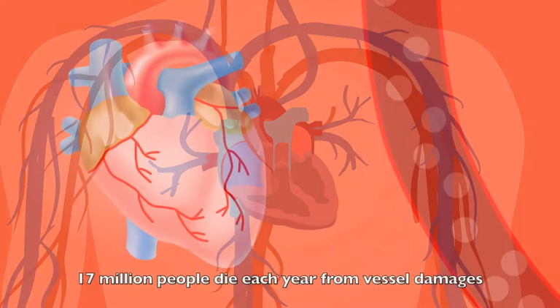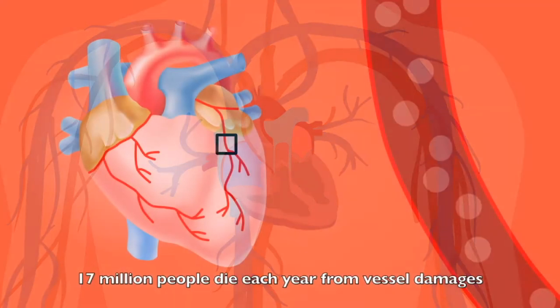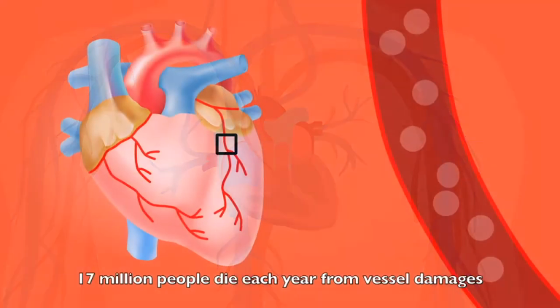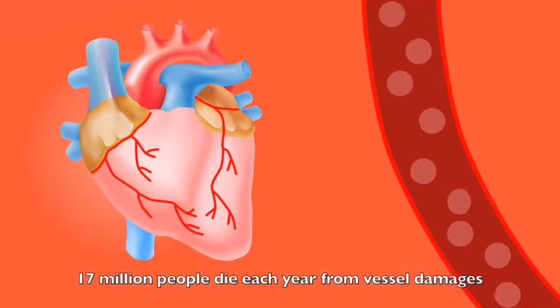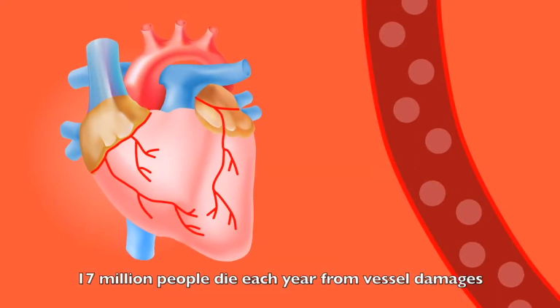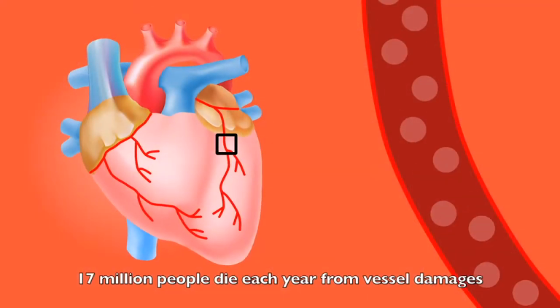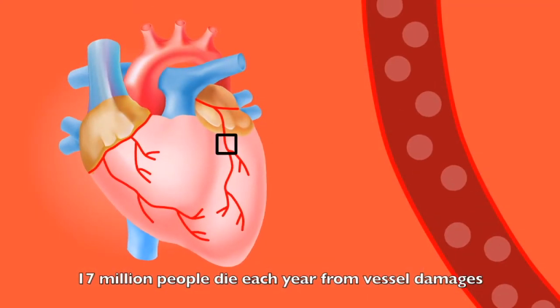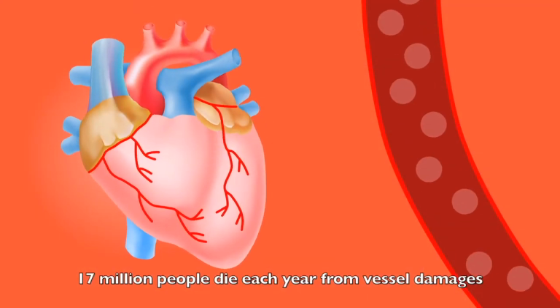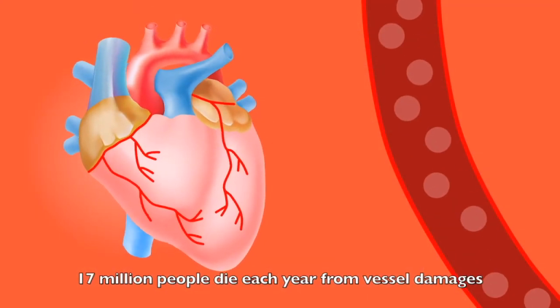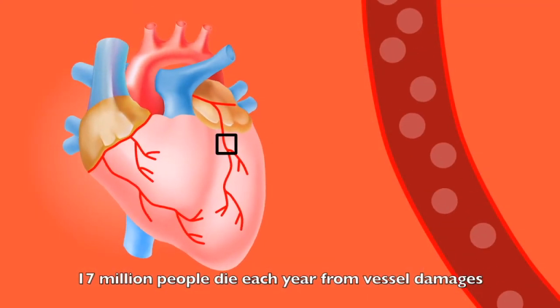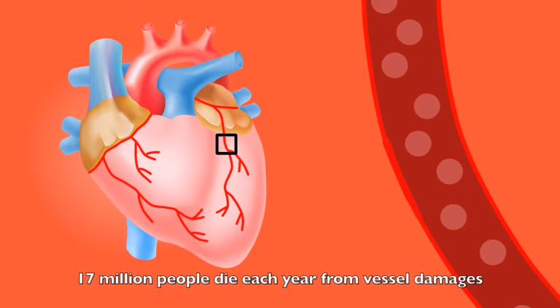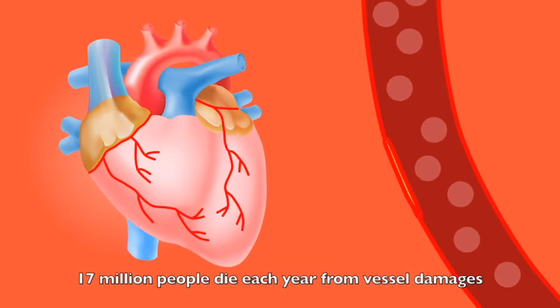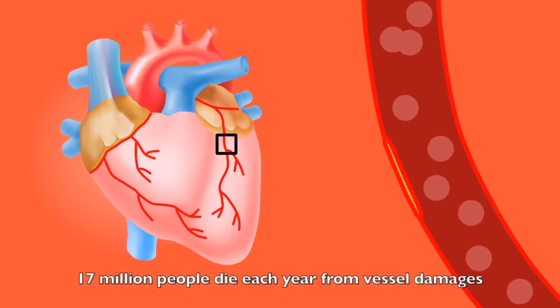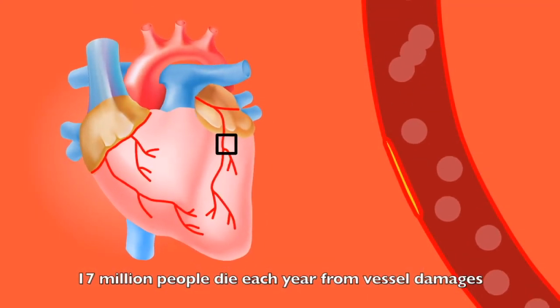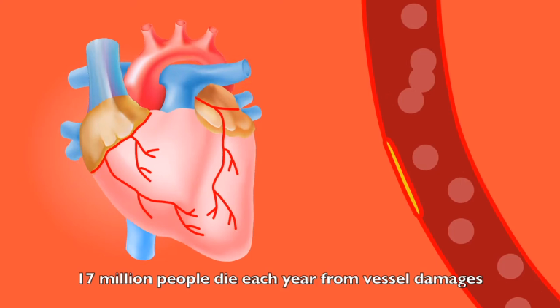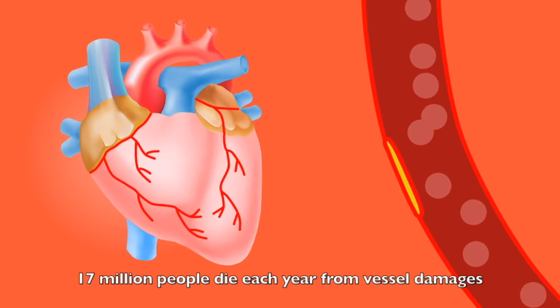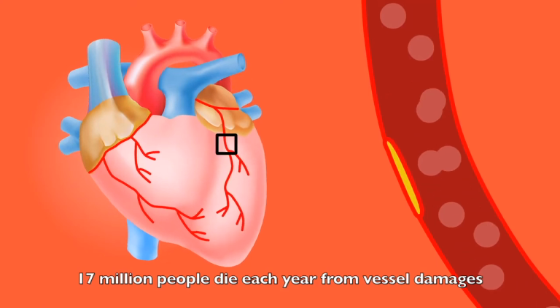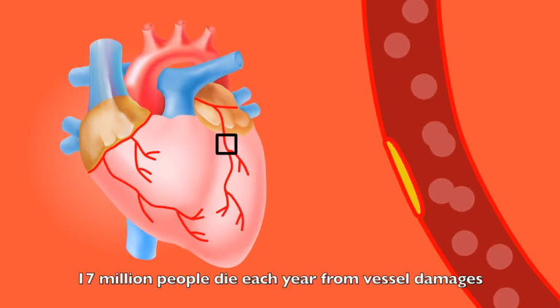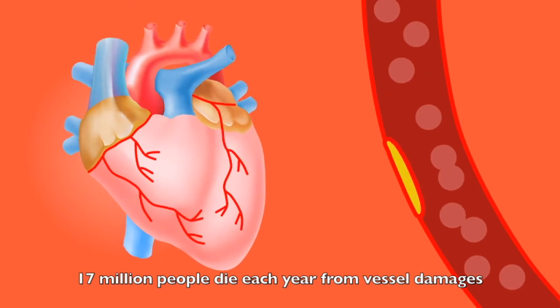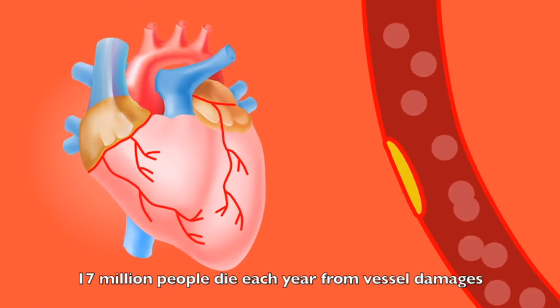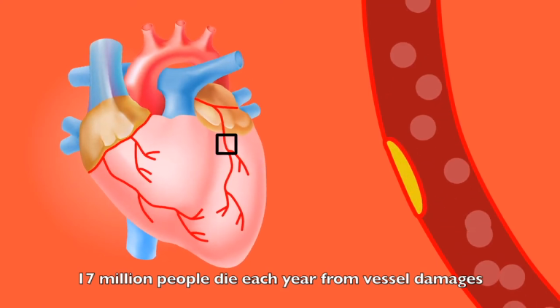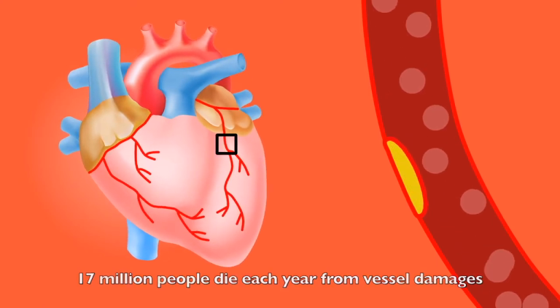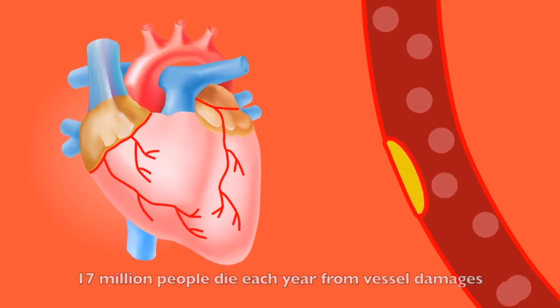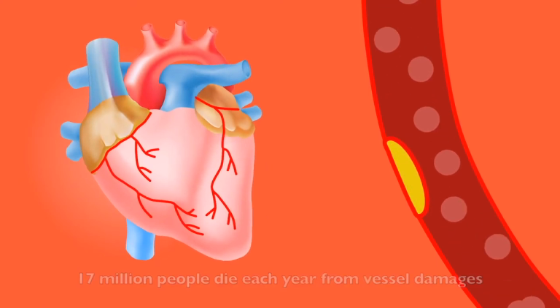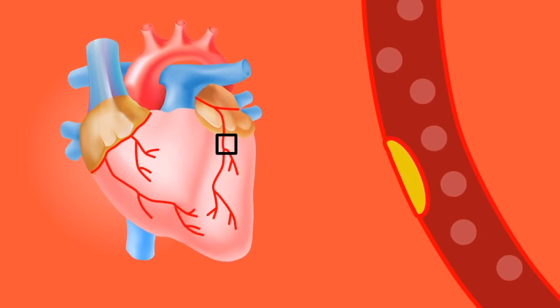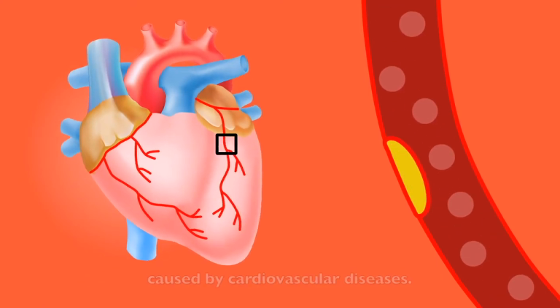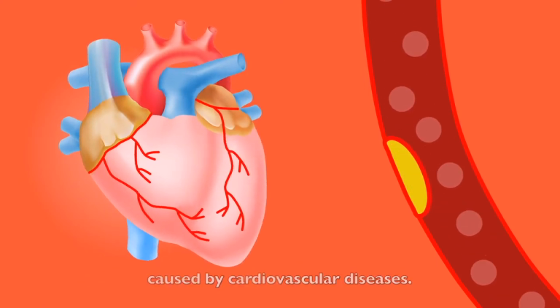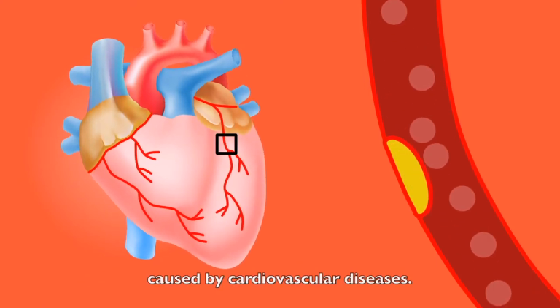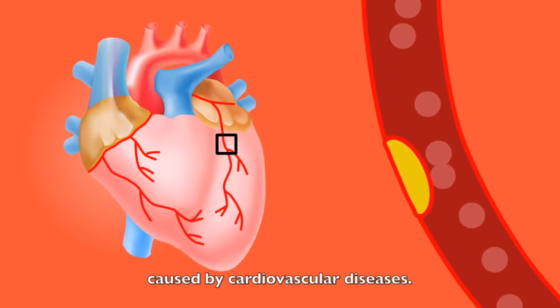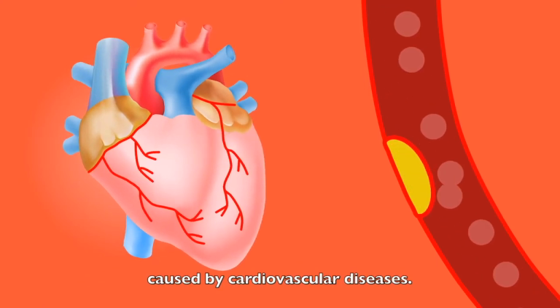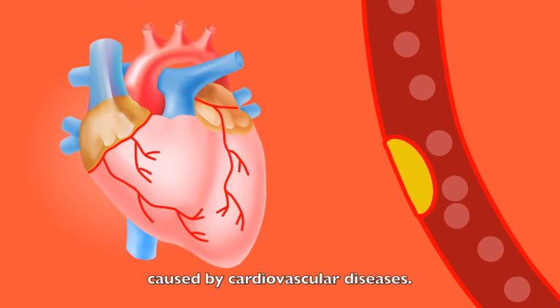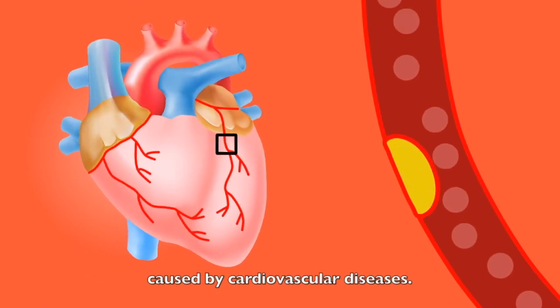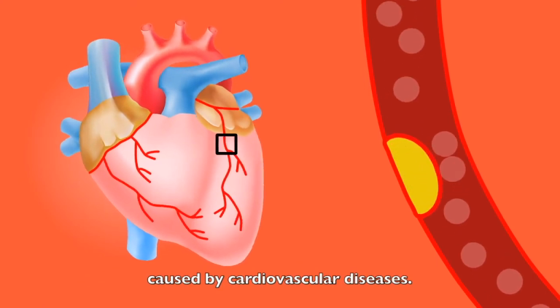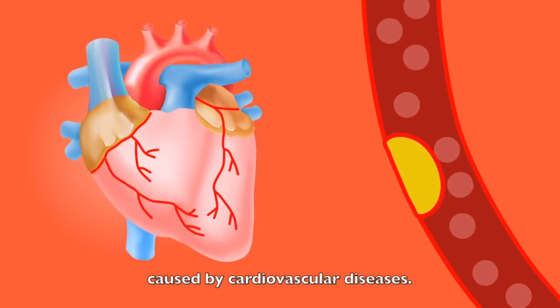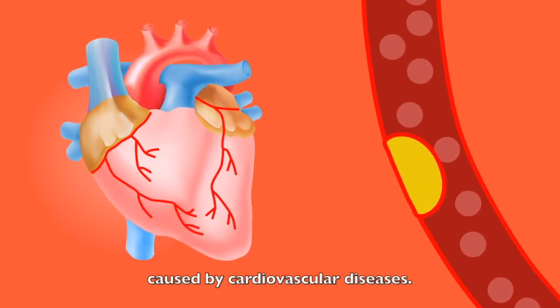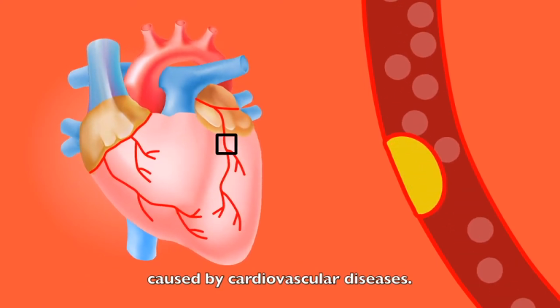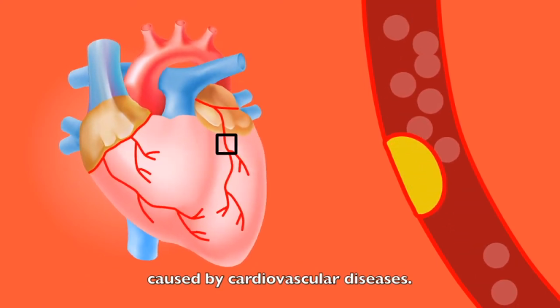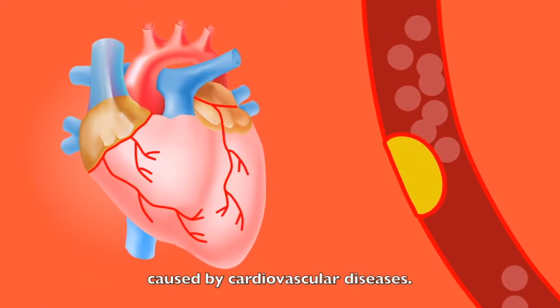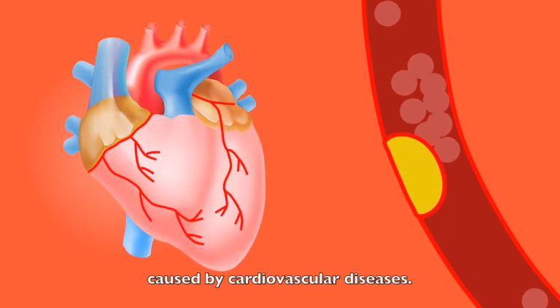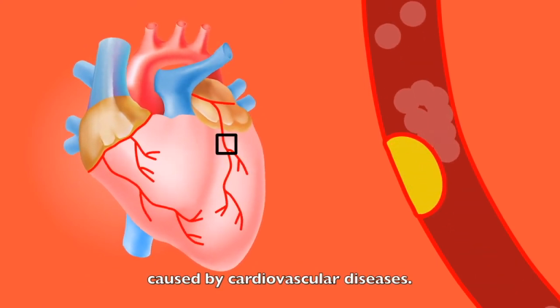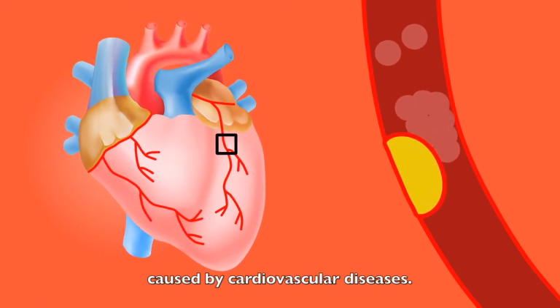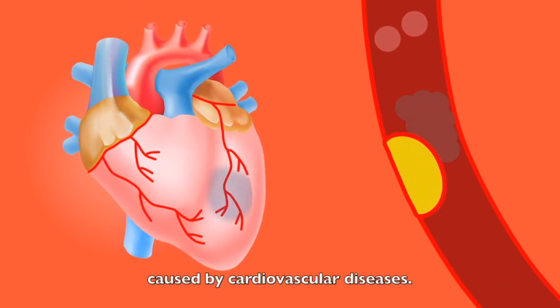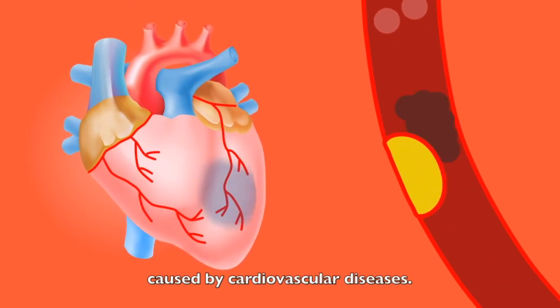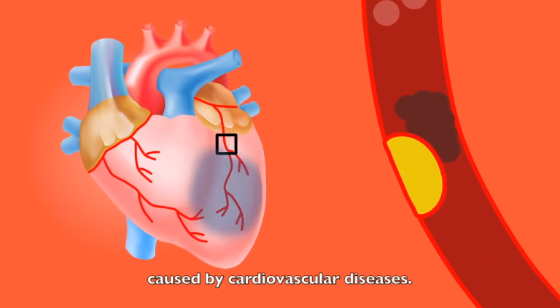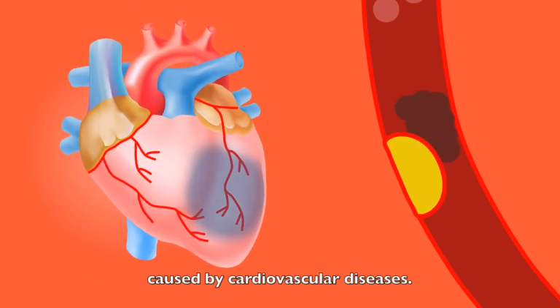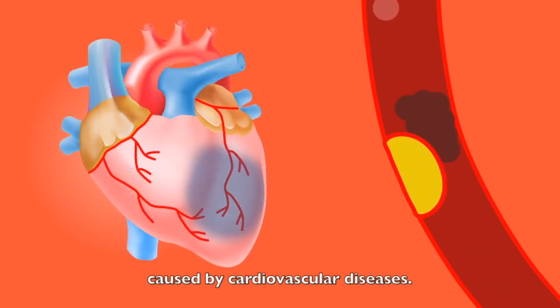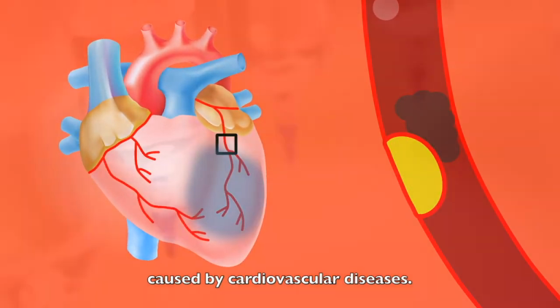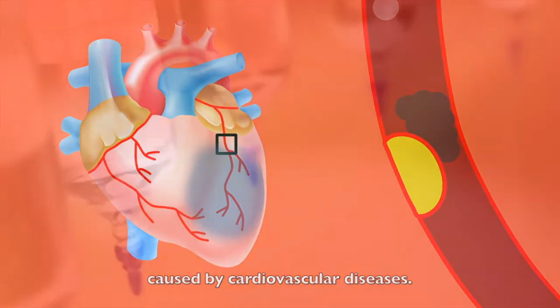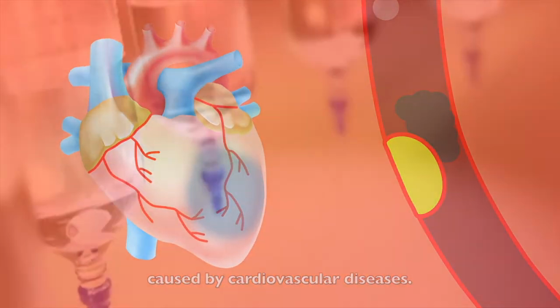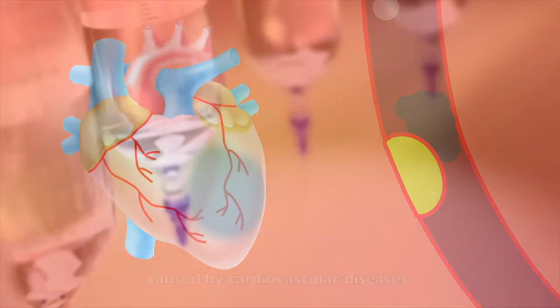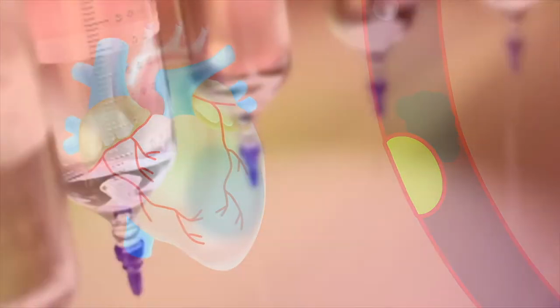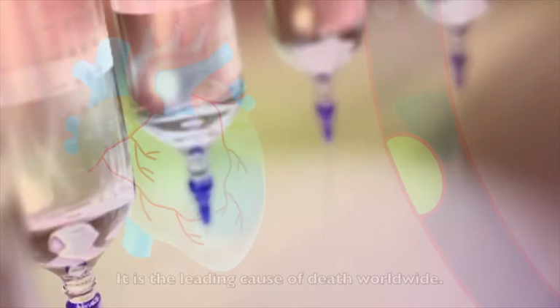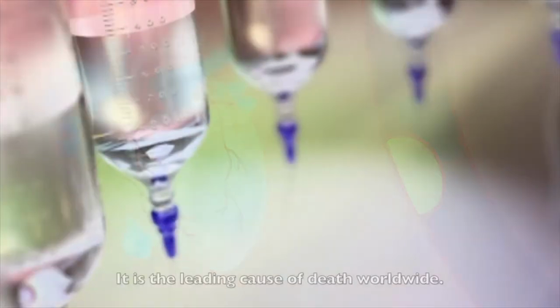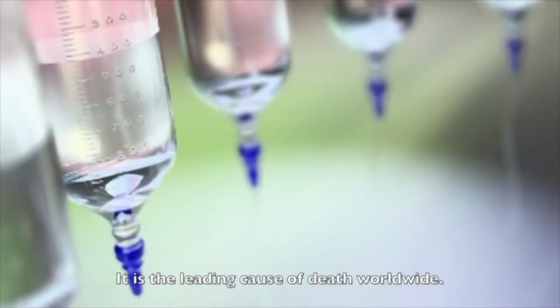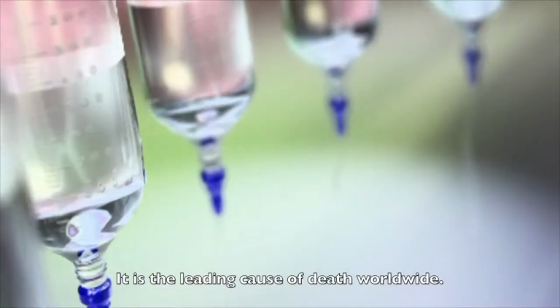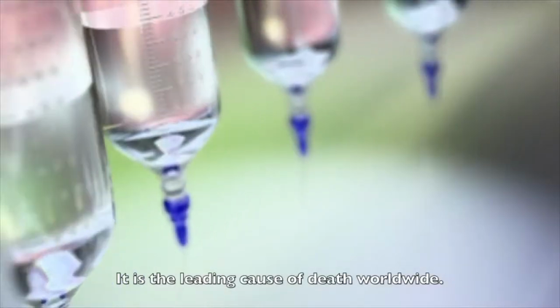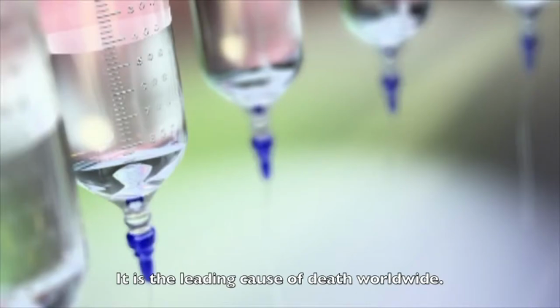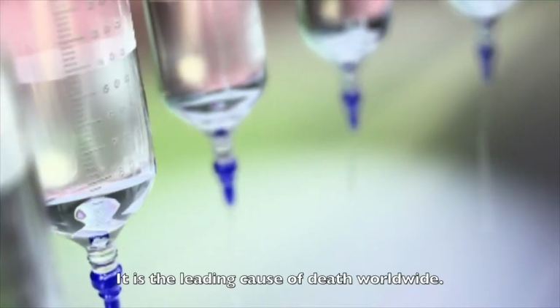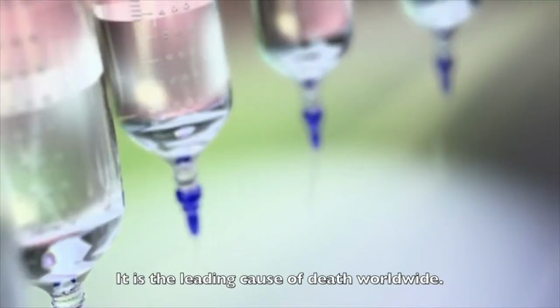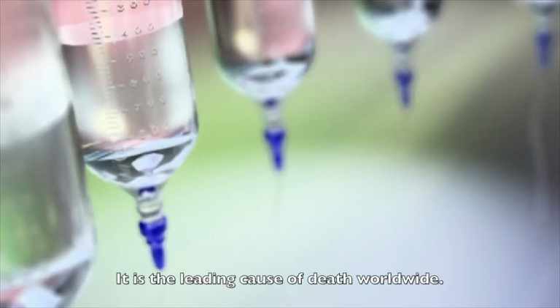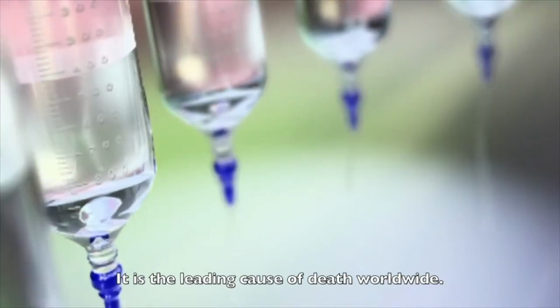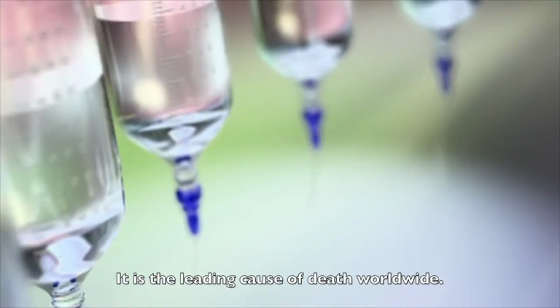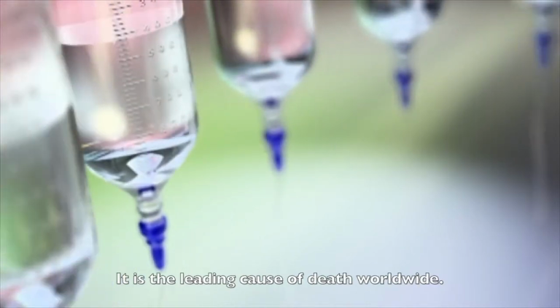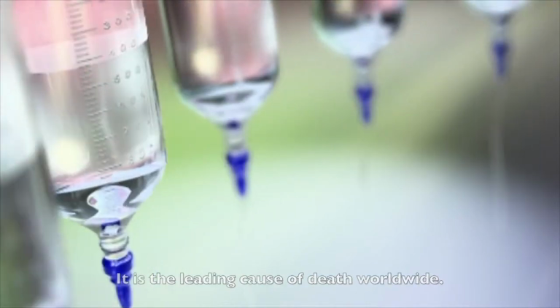17 million people die each year from vessel damages caused by cardiovascular diseases. It is the leading cause of death worldwide.